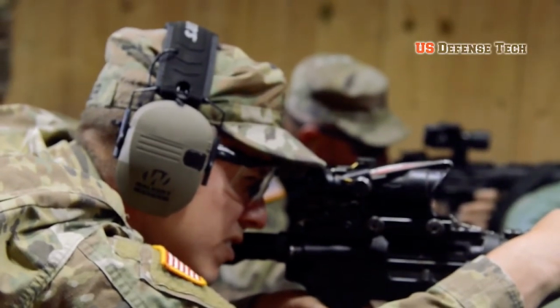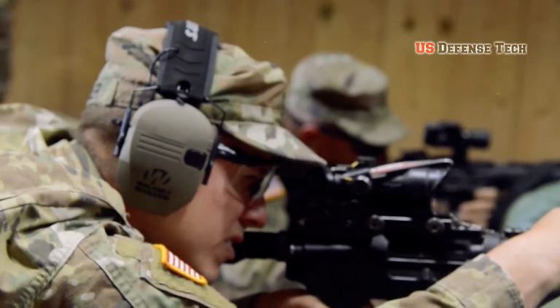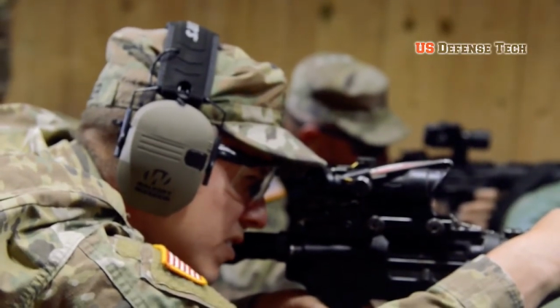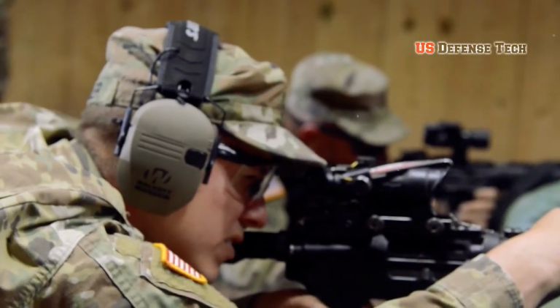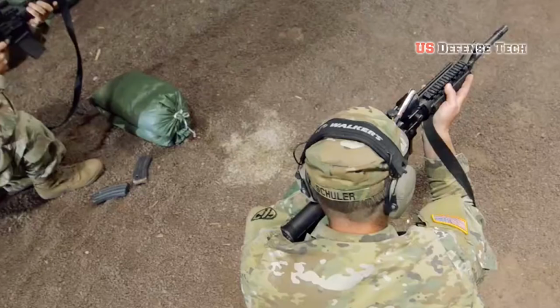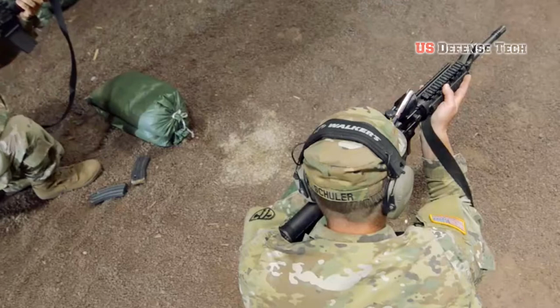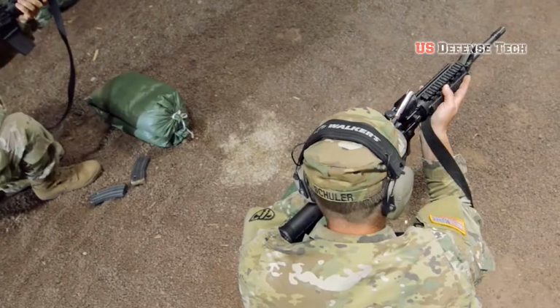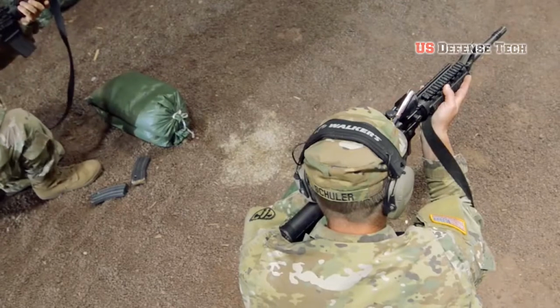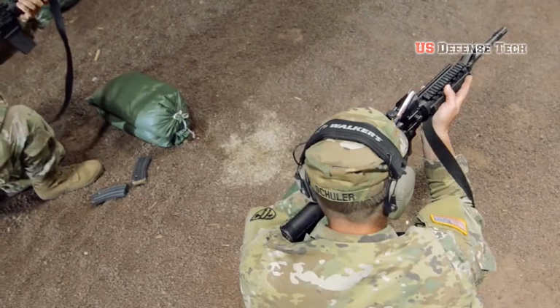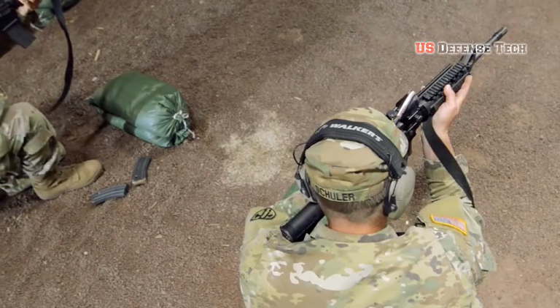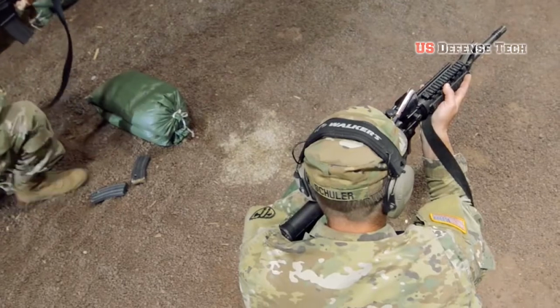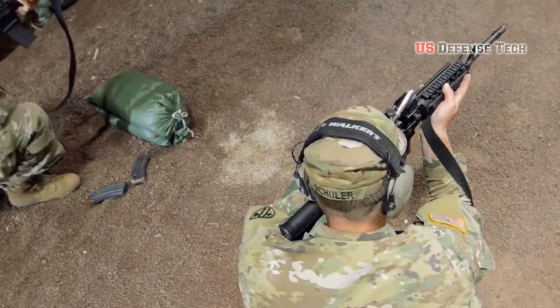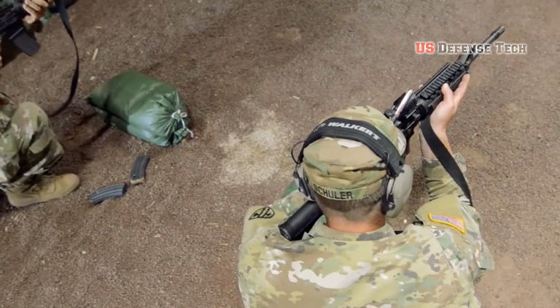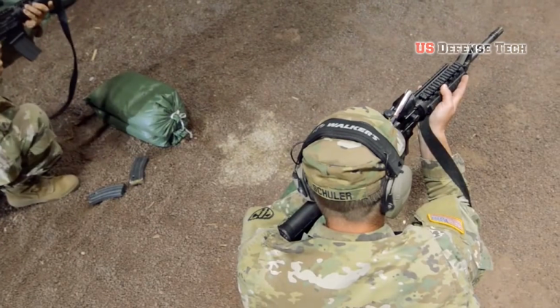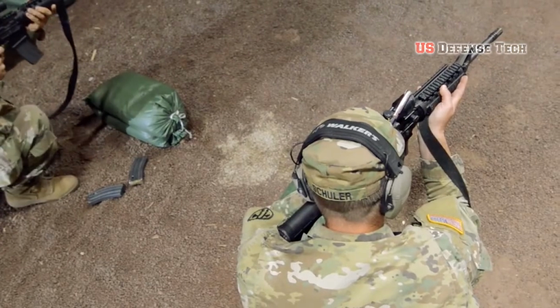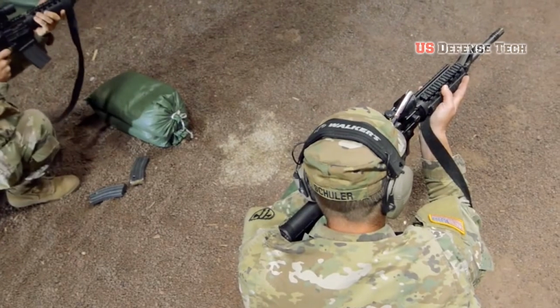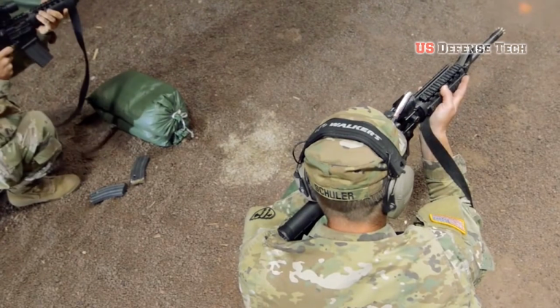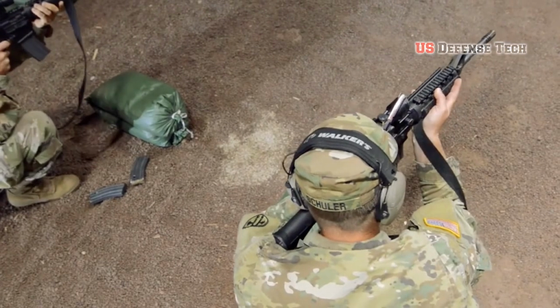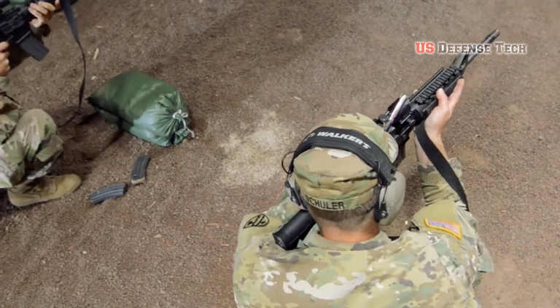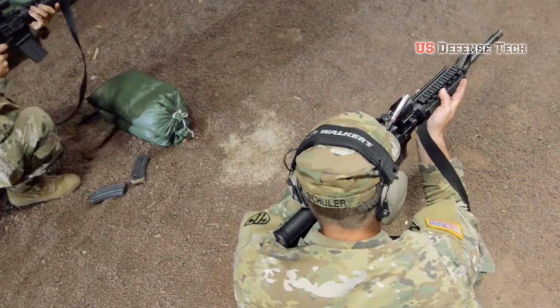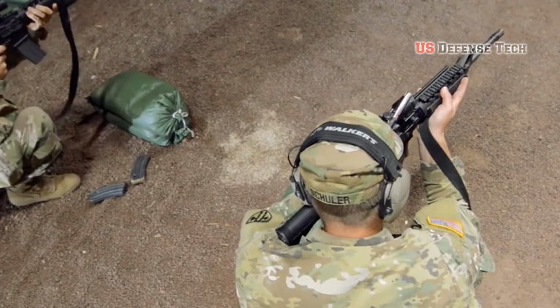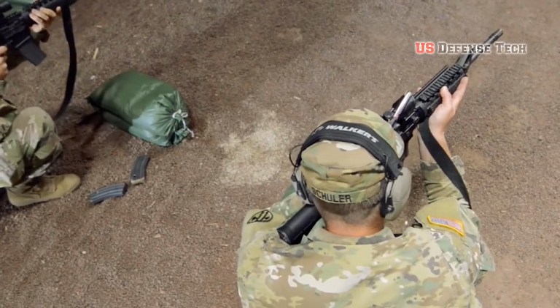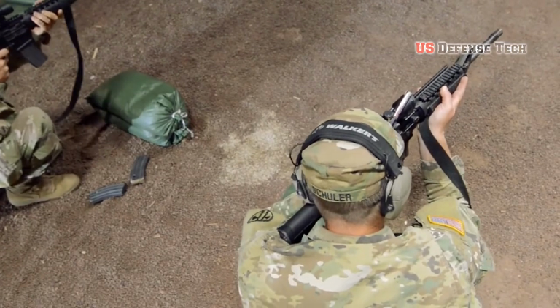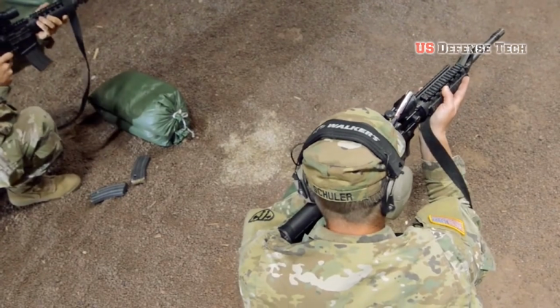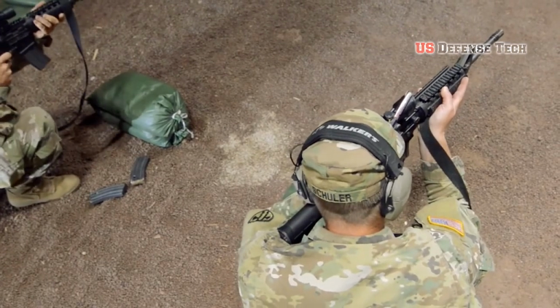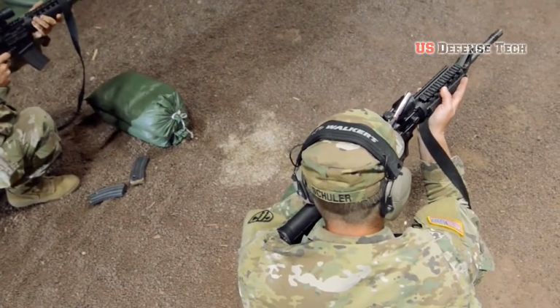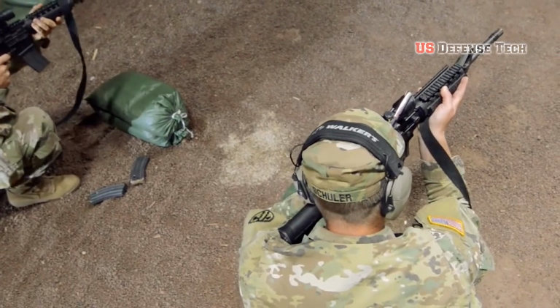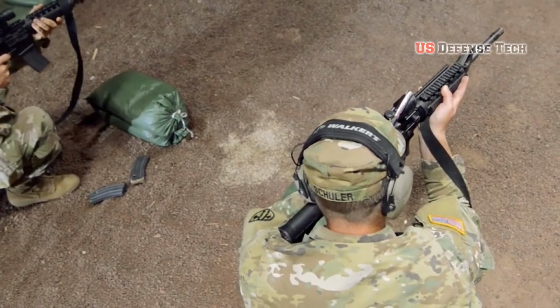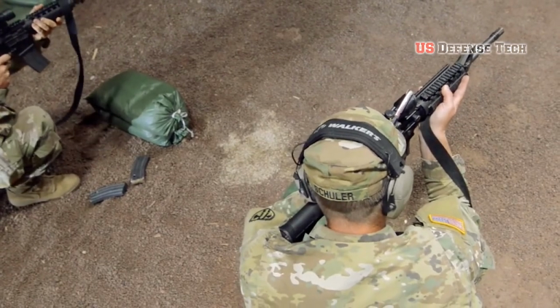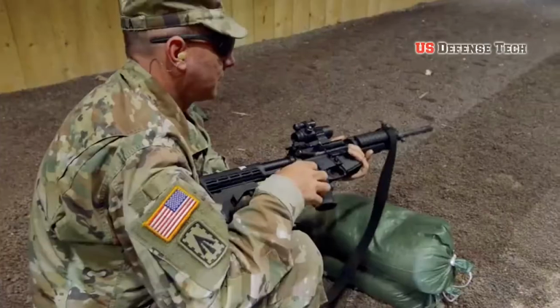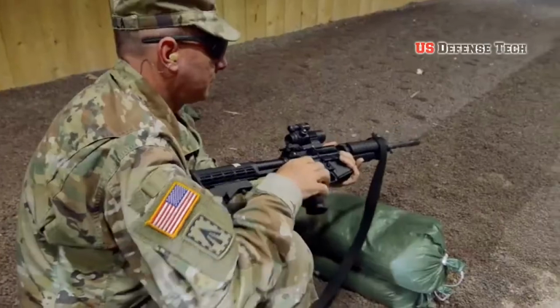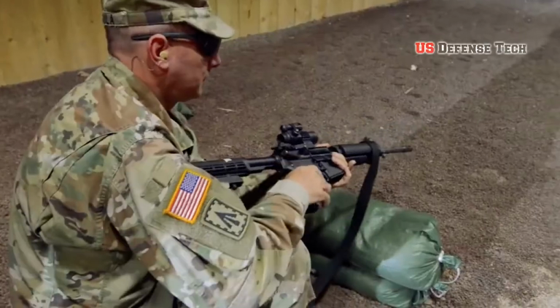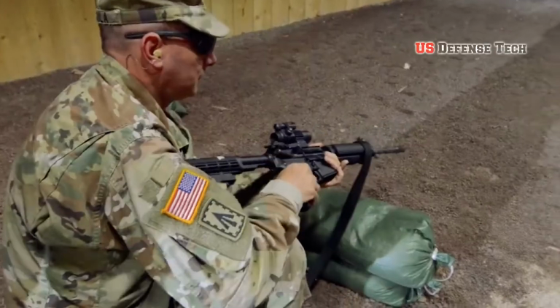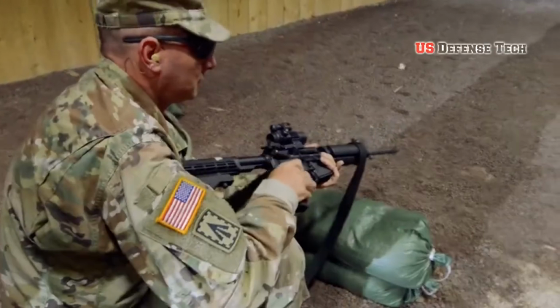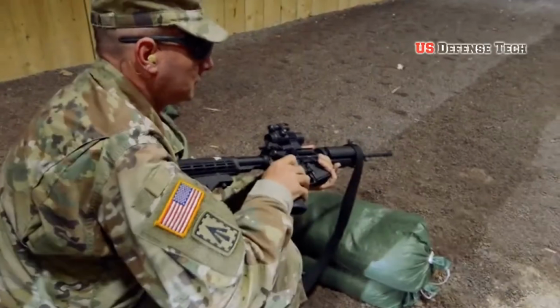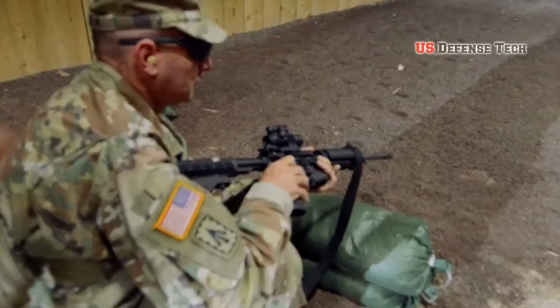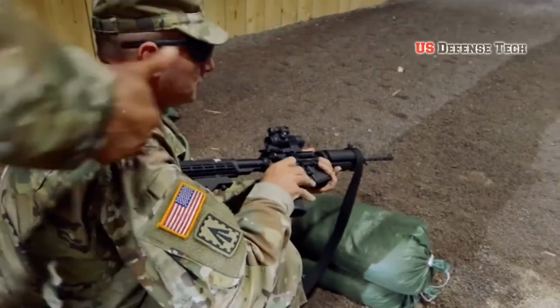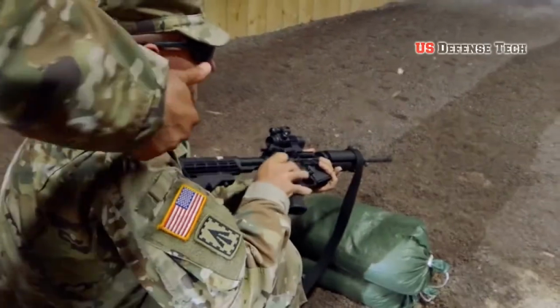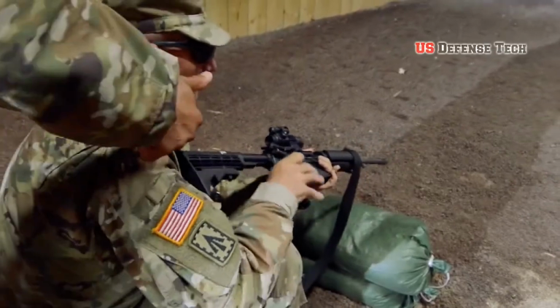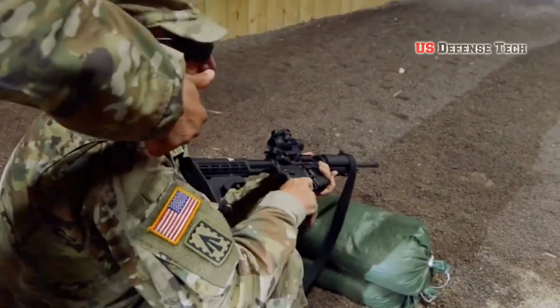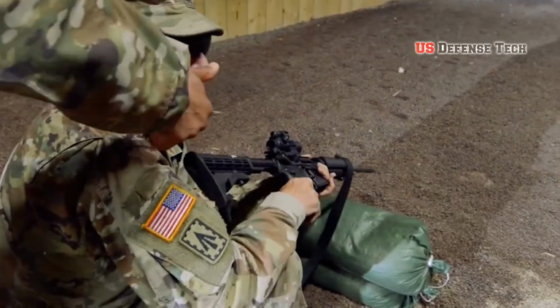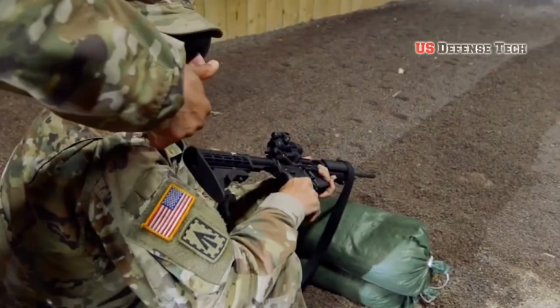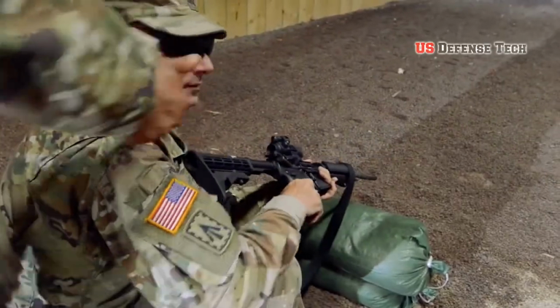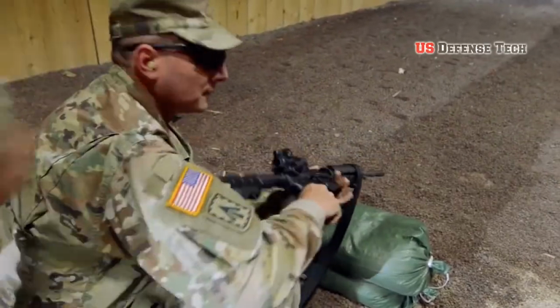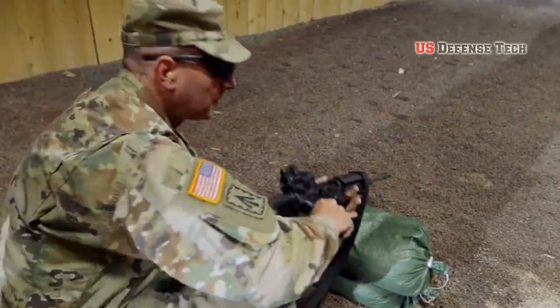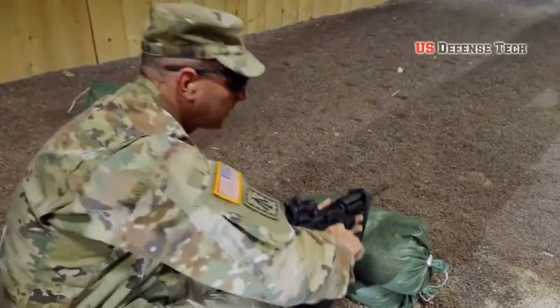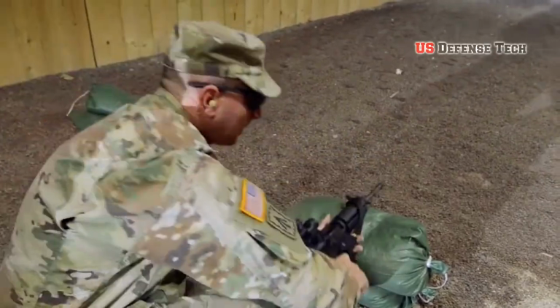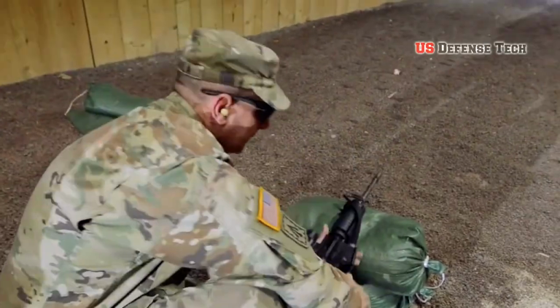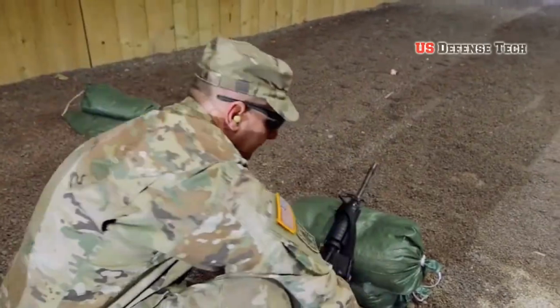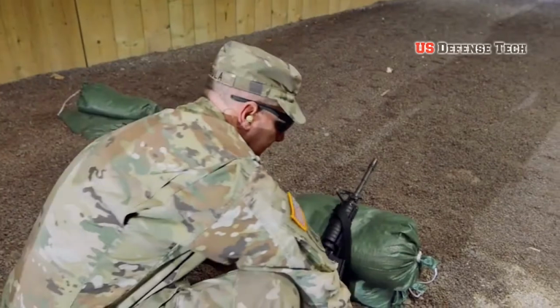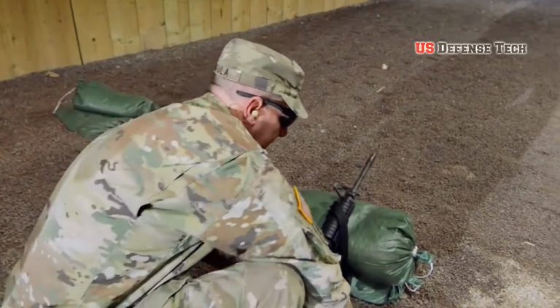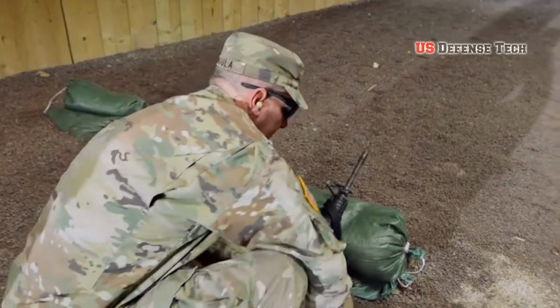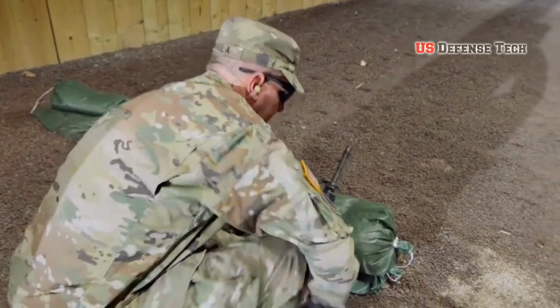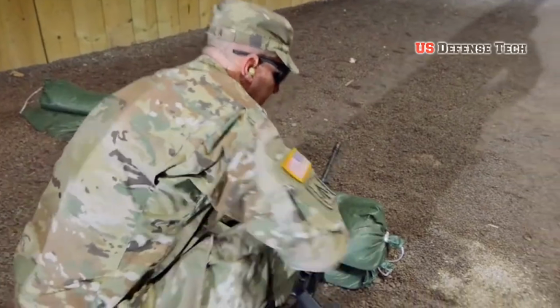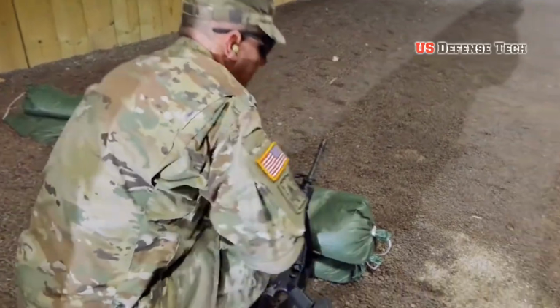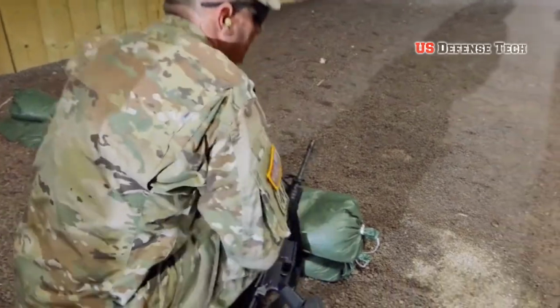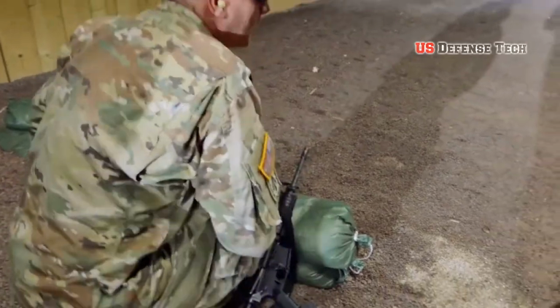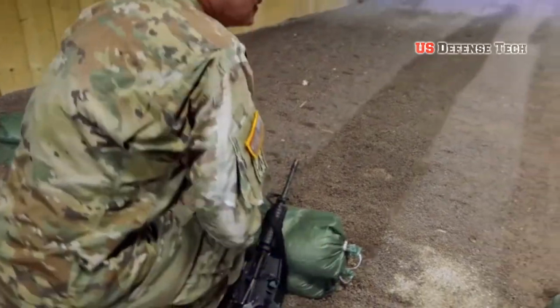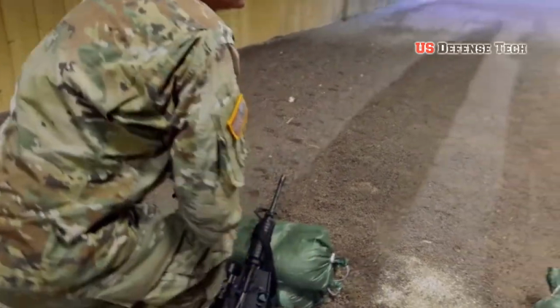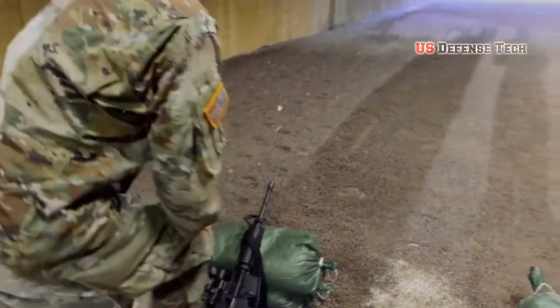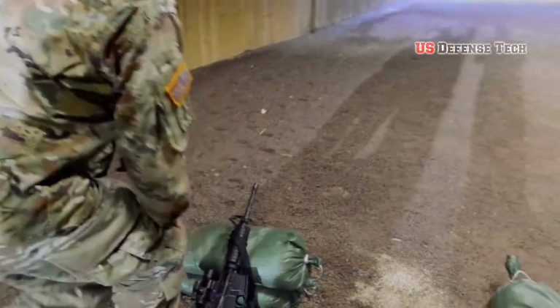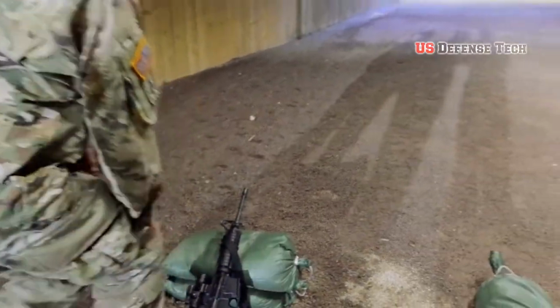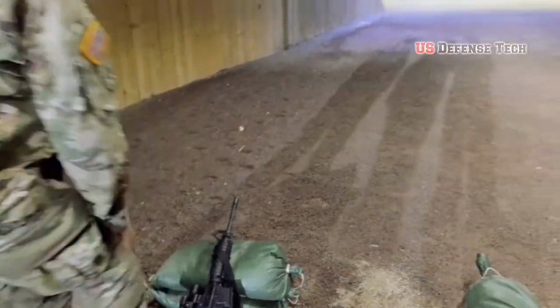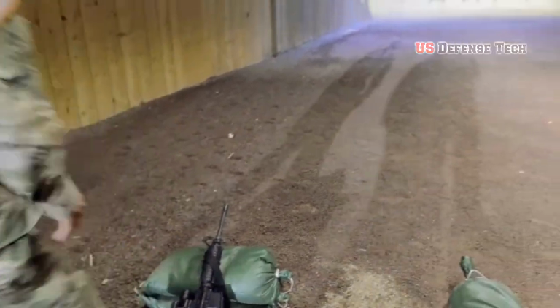The Army stuck with the M16, eventually fielding the M16A1, and in the 1980s fielded the M16A2.